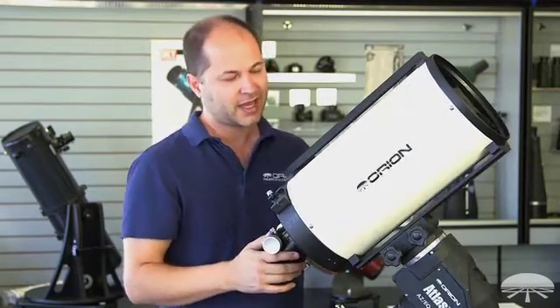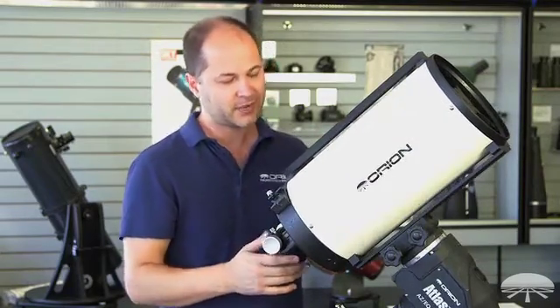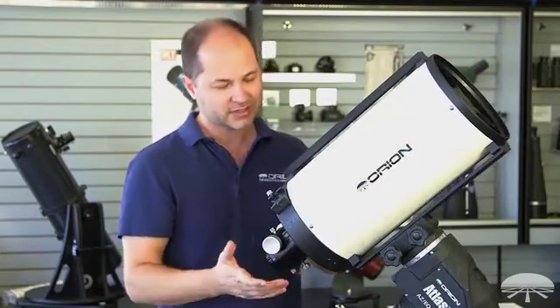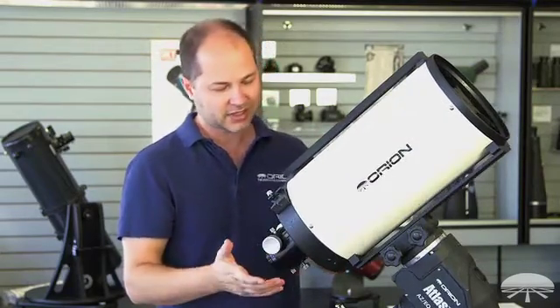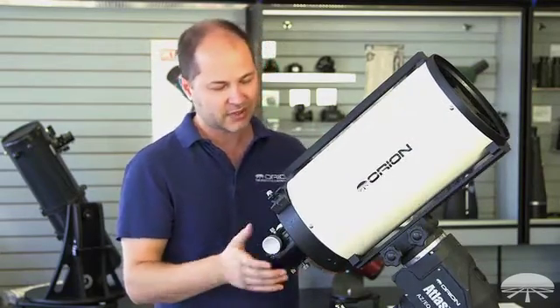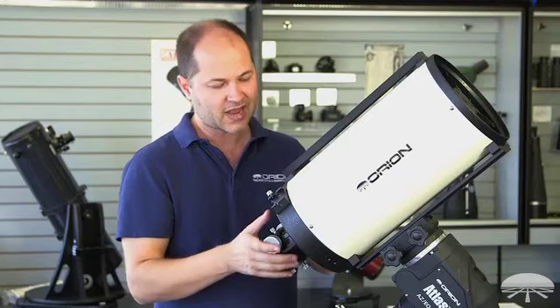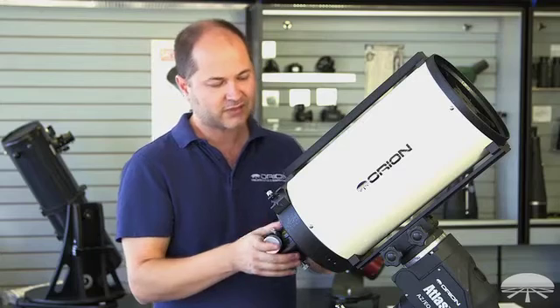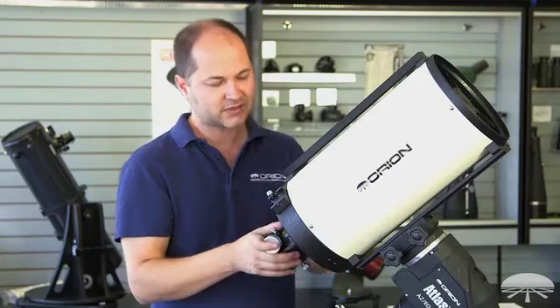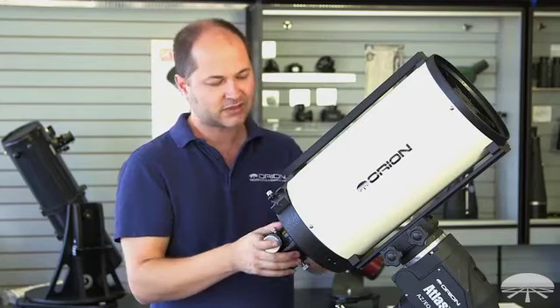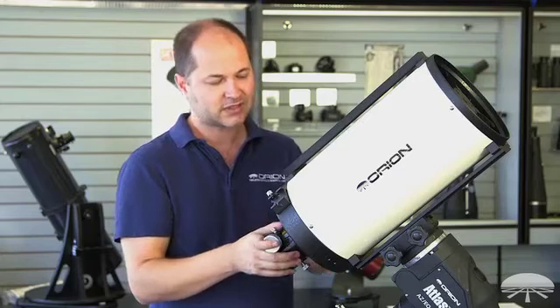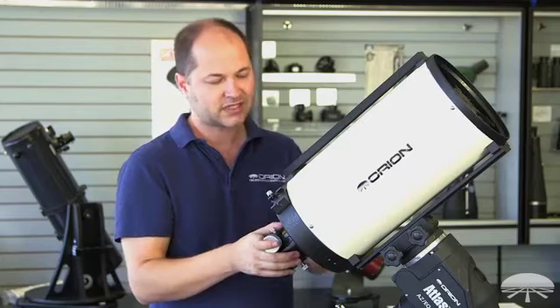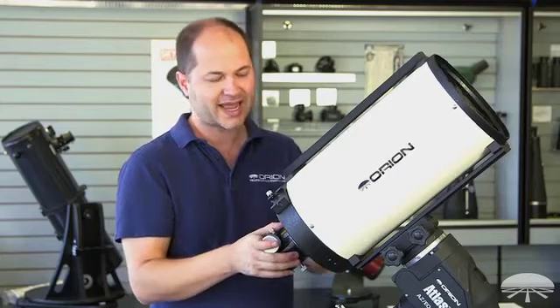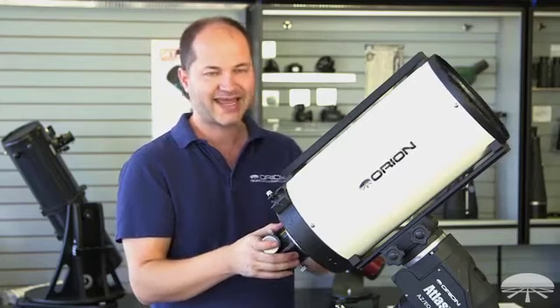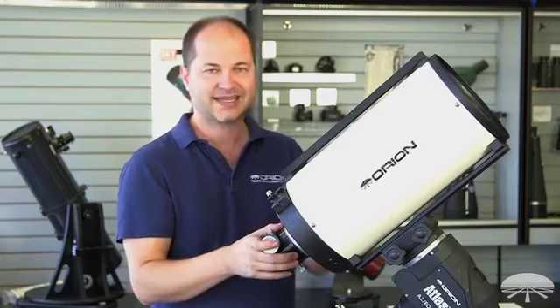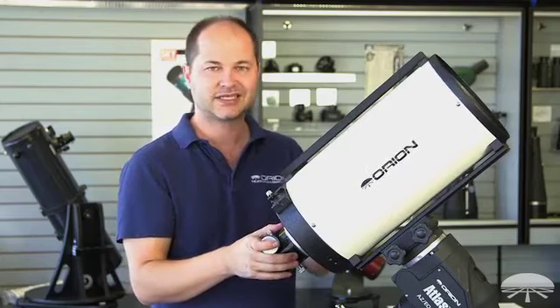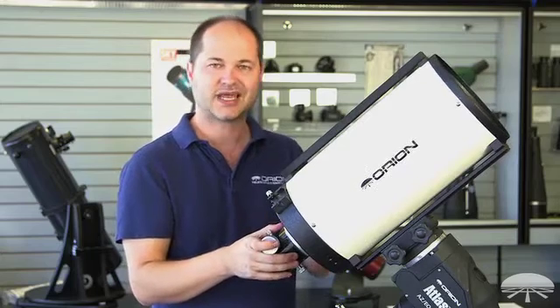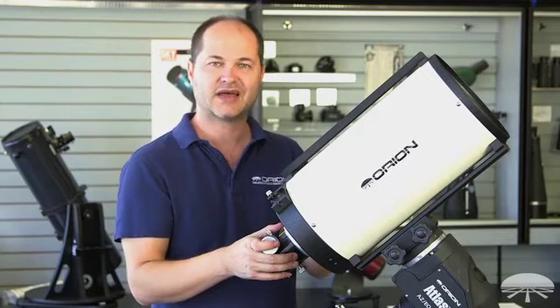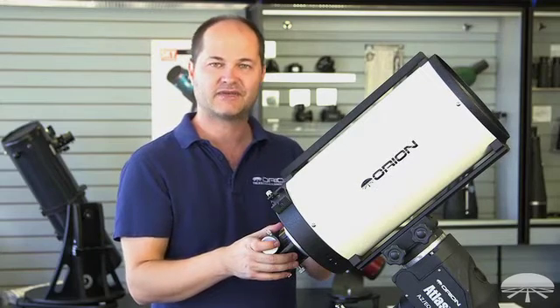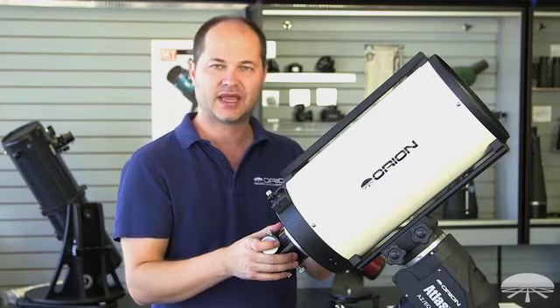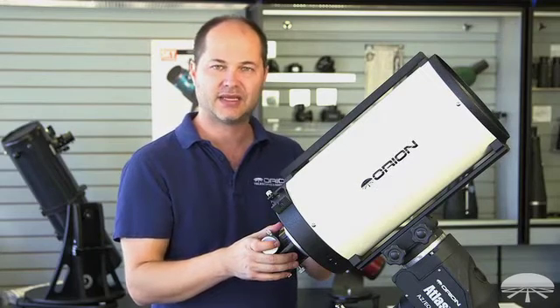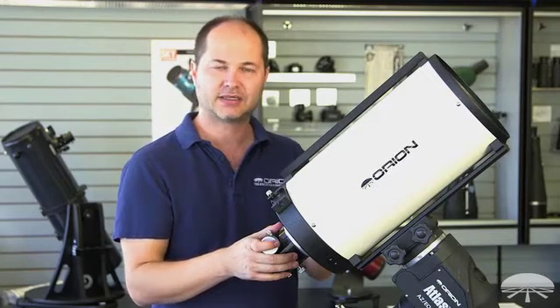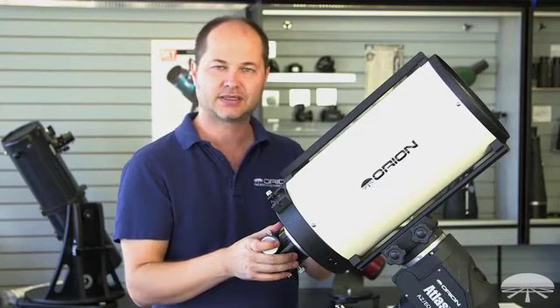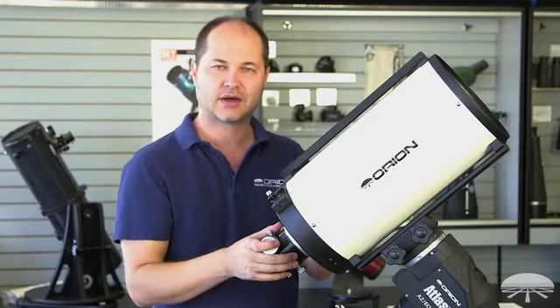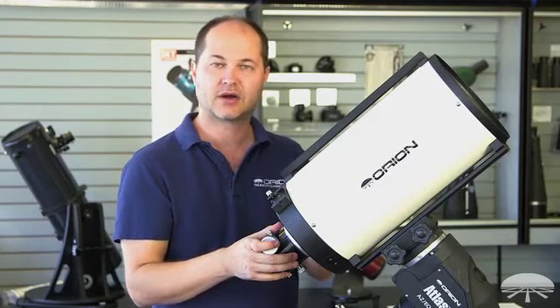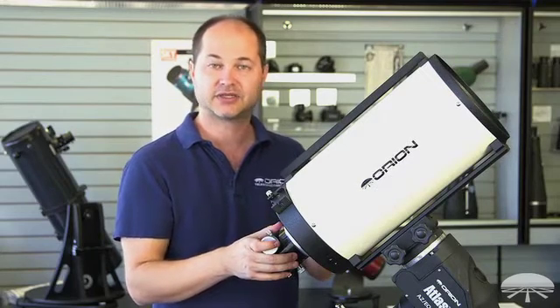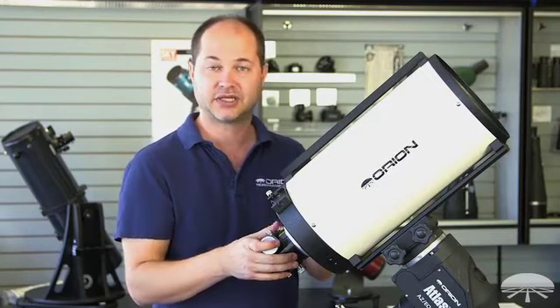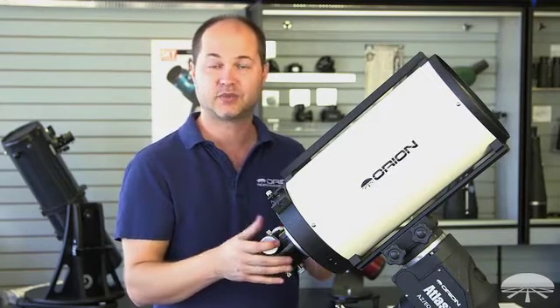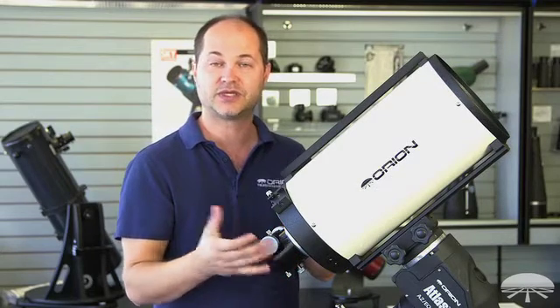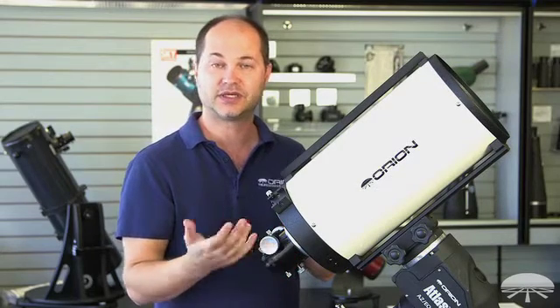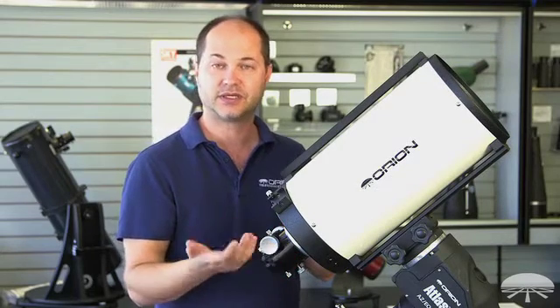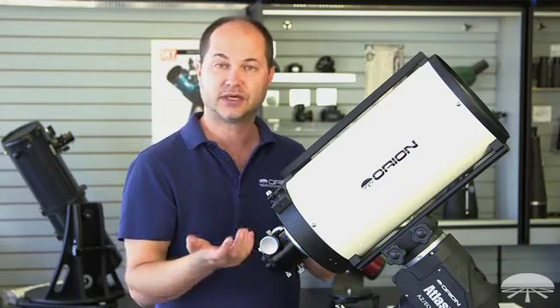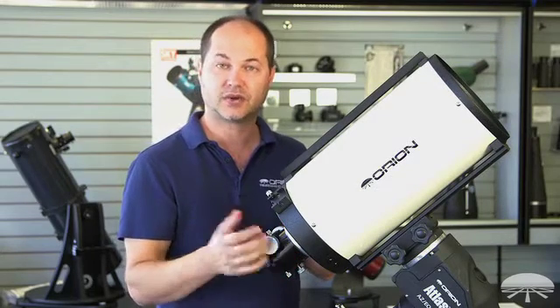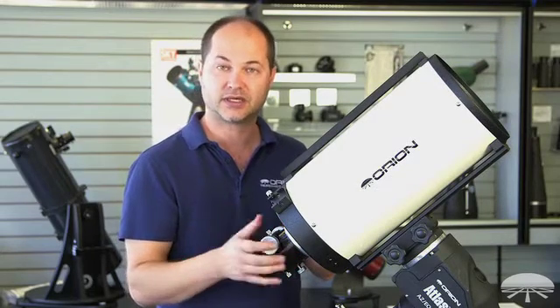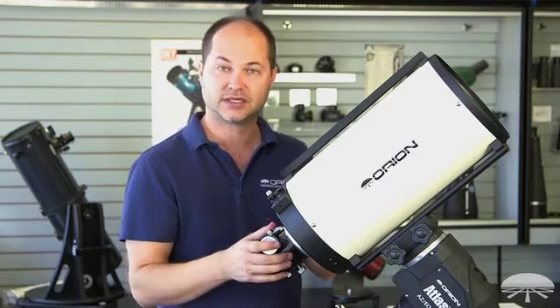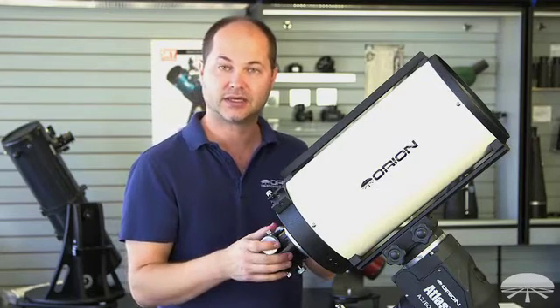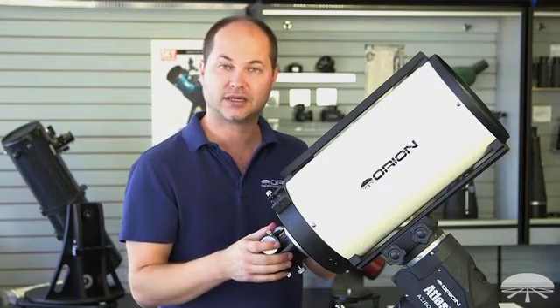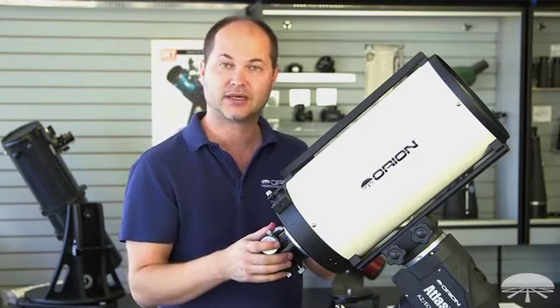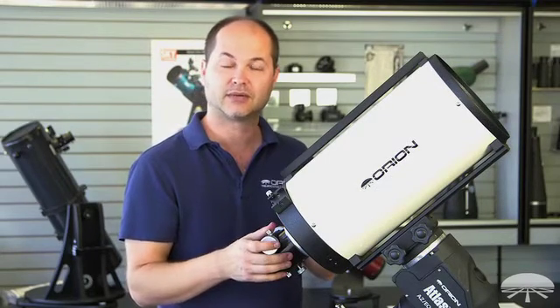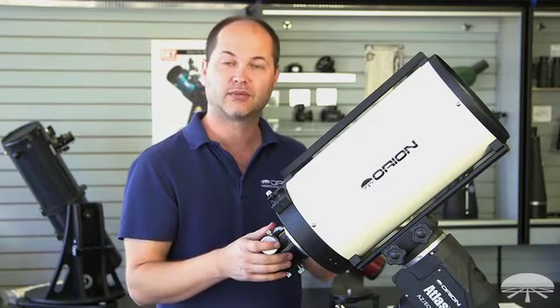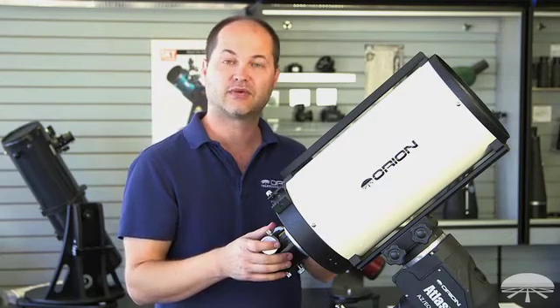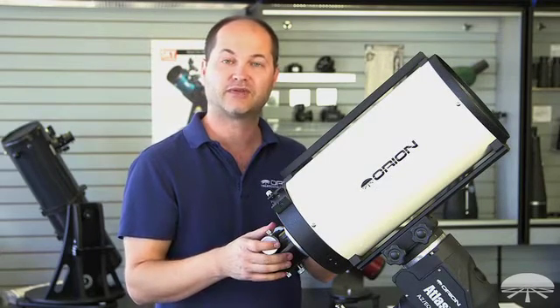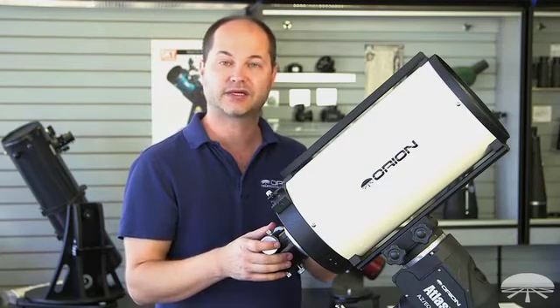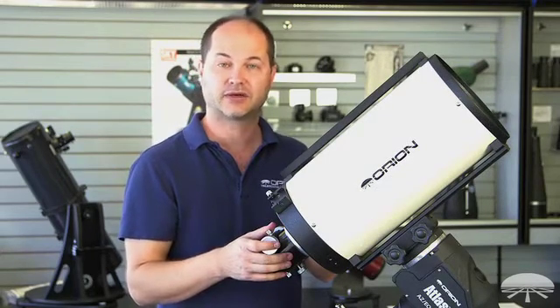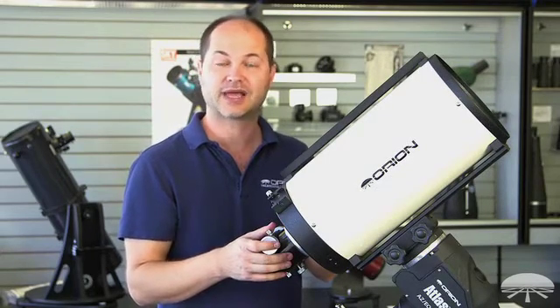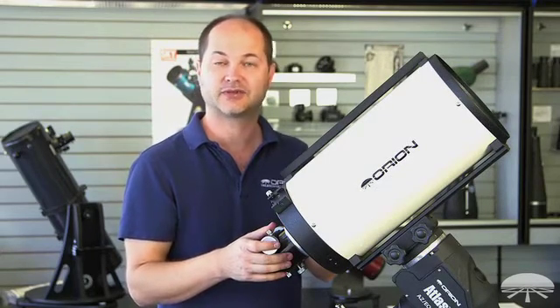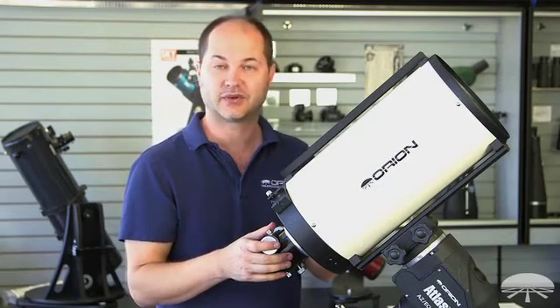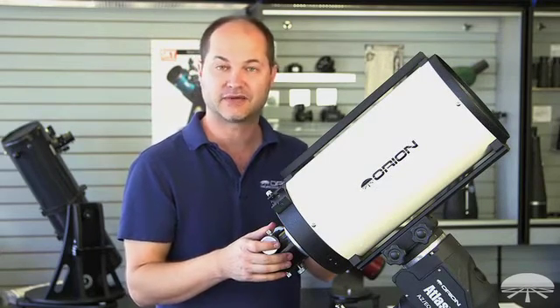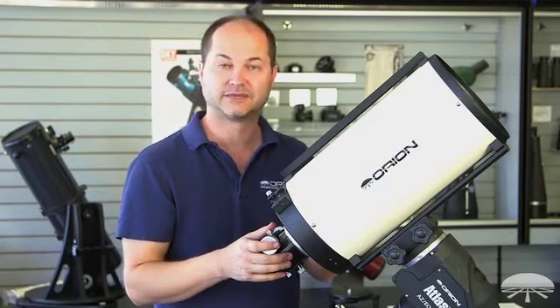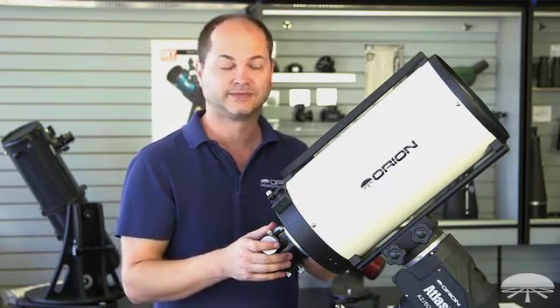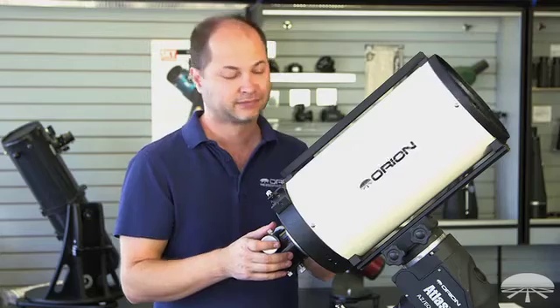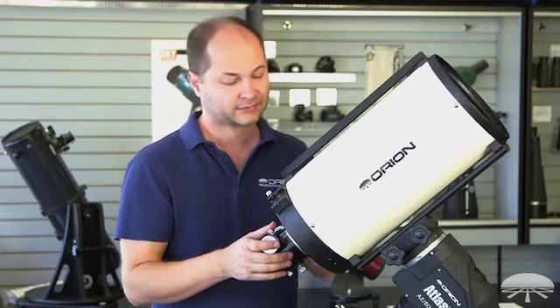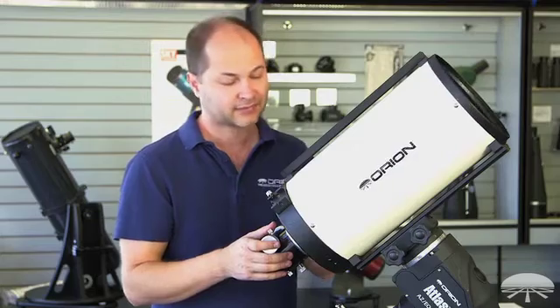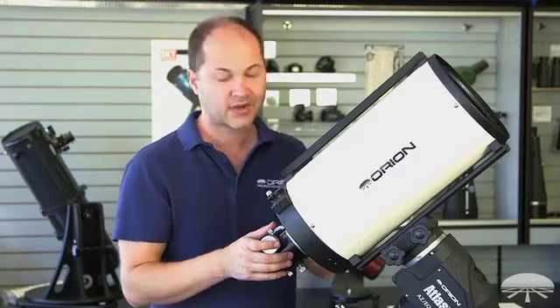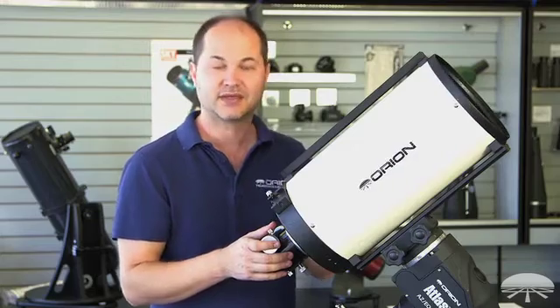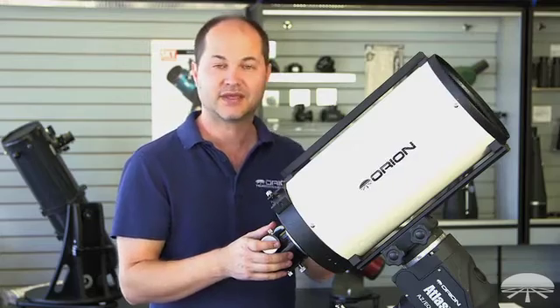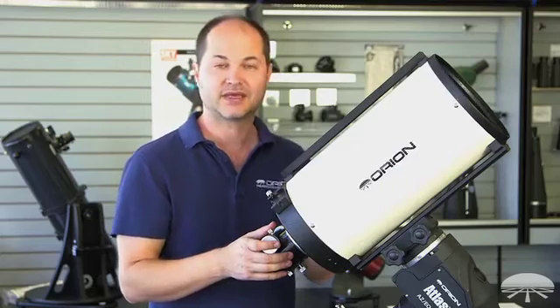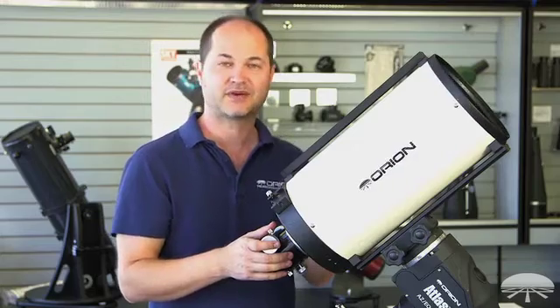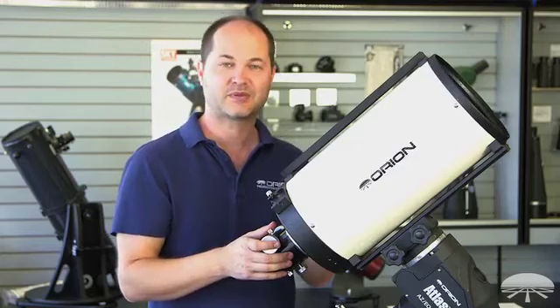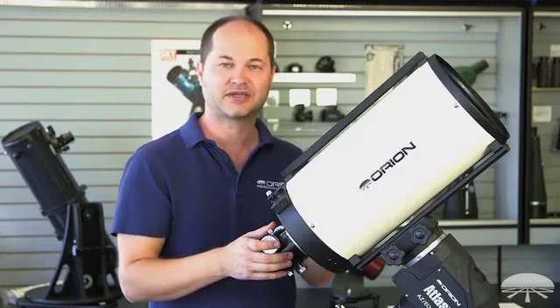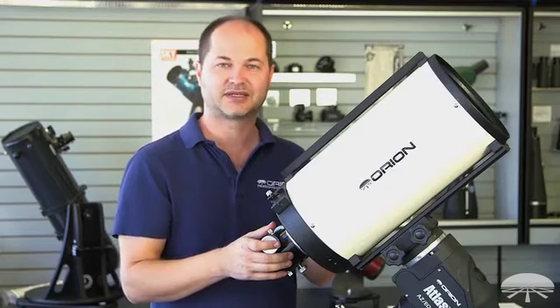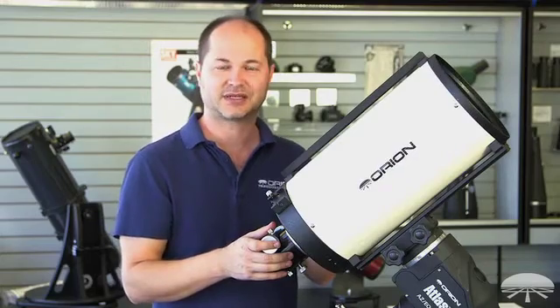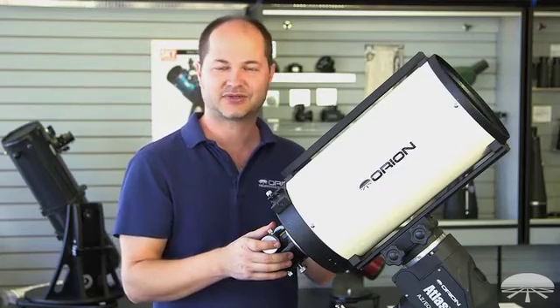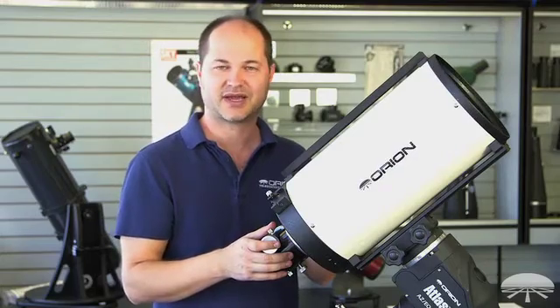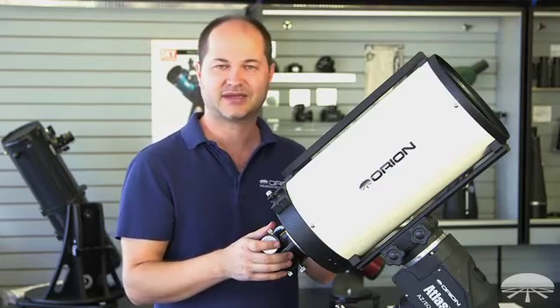Anyways, there you have it — this is the 8-inch F8 RC Ritchey-Chrétien reflector astrograph. Thank you very much. Clear skies.